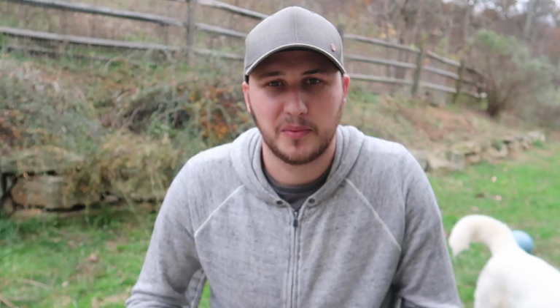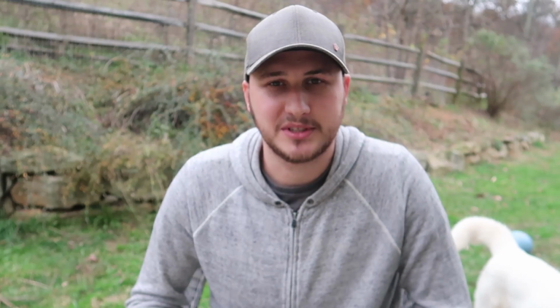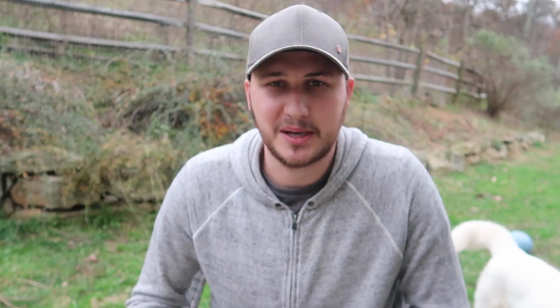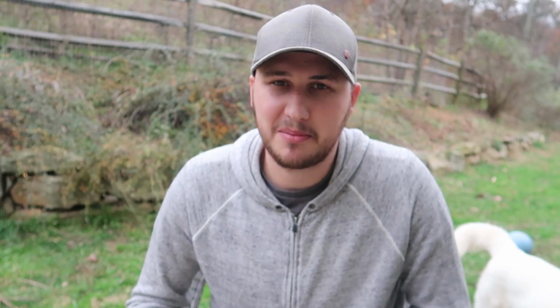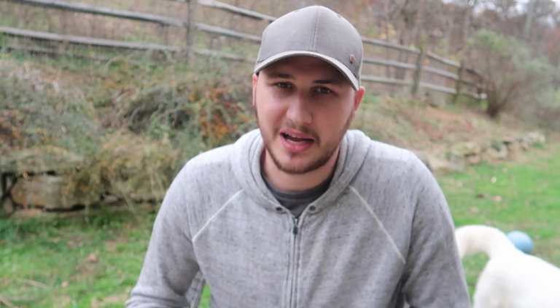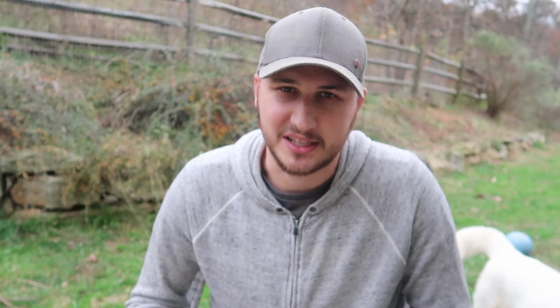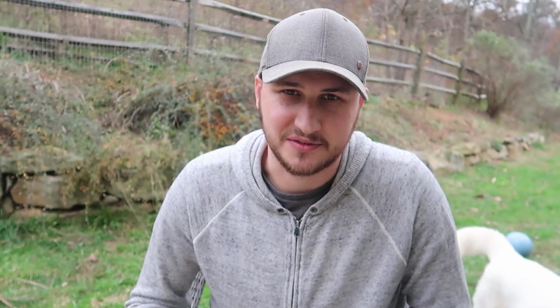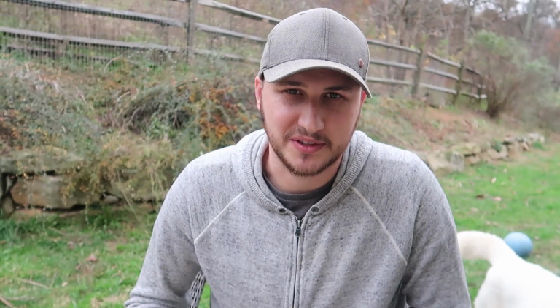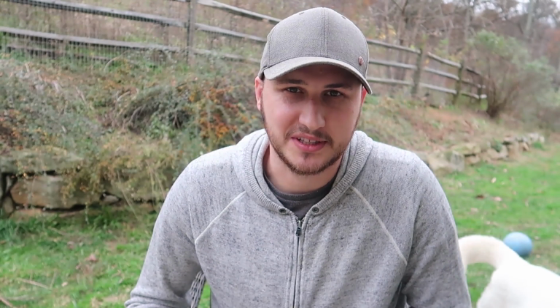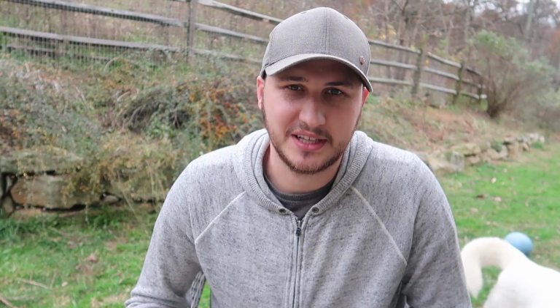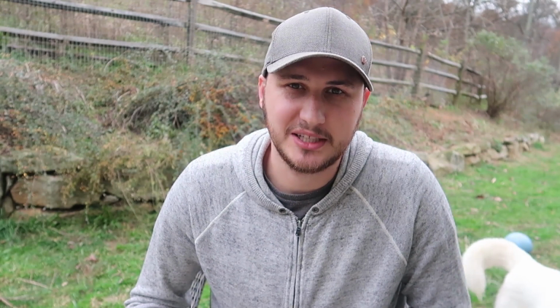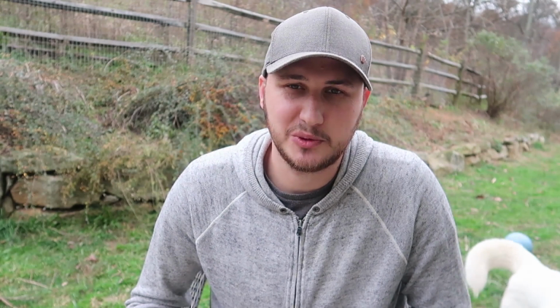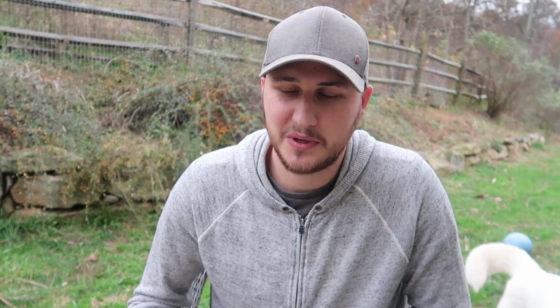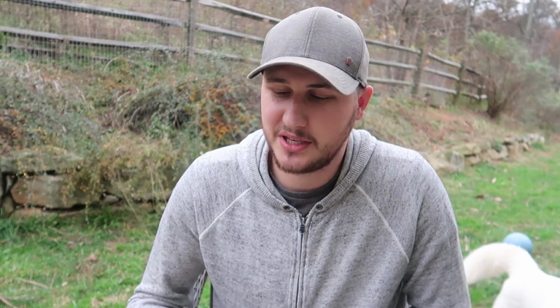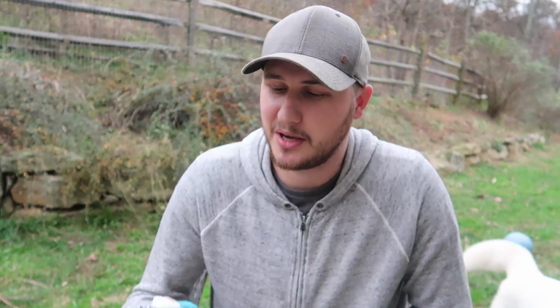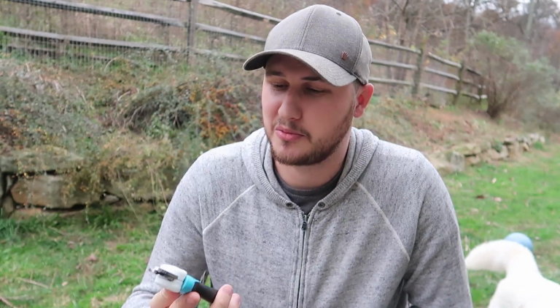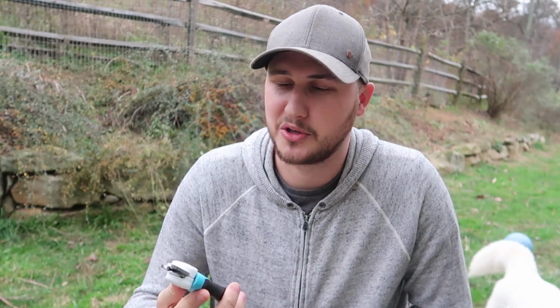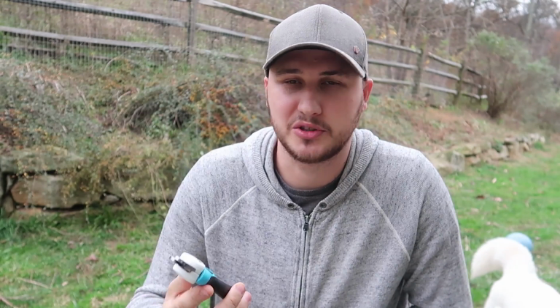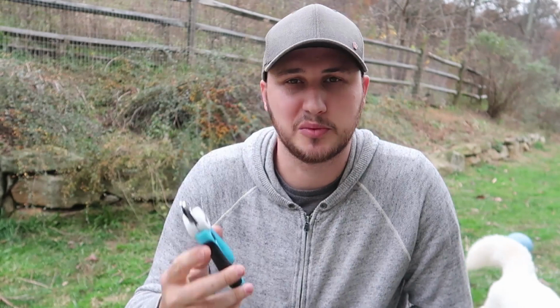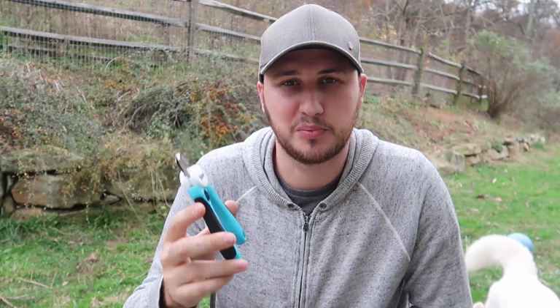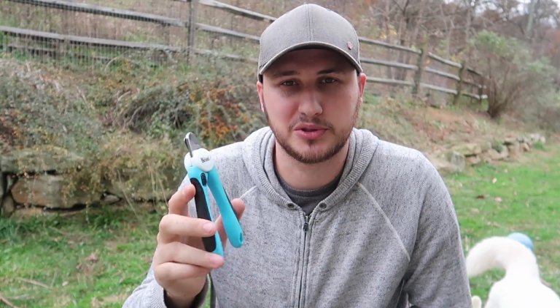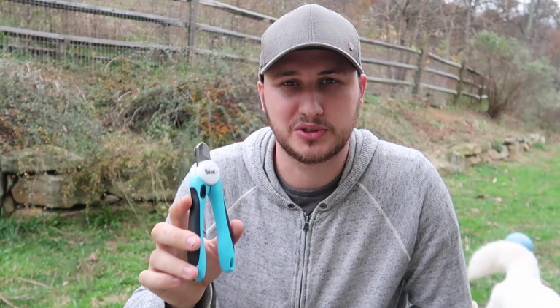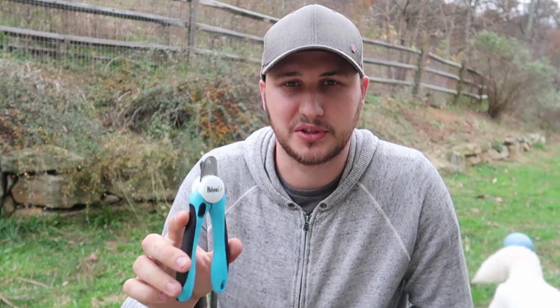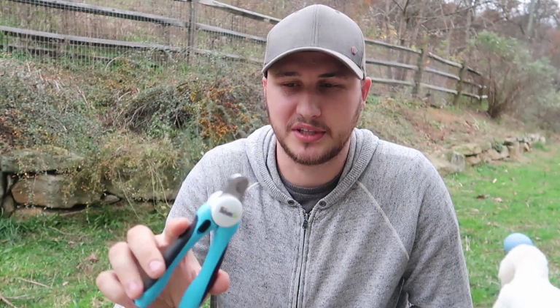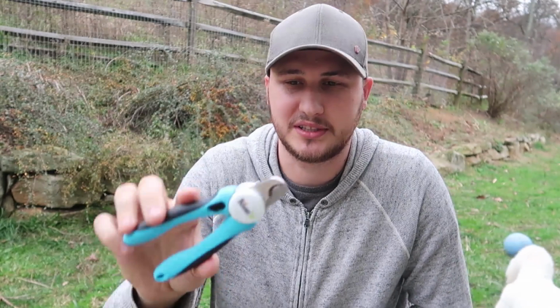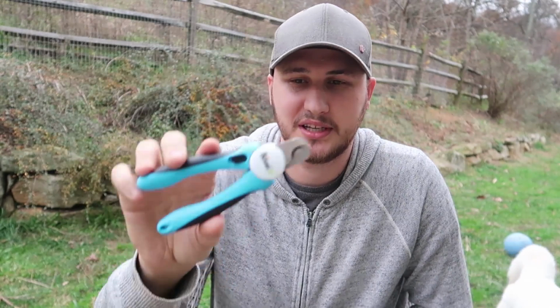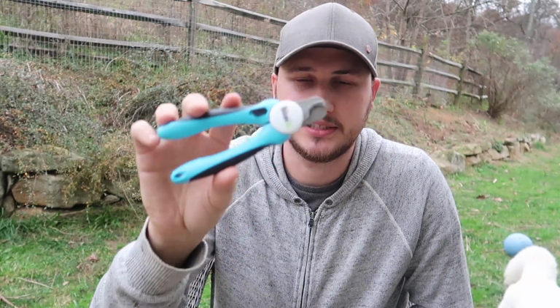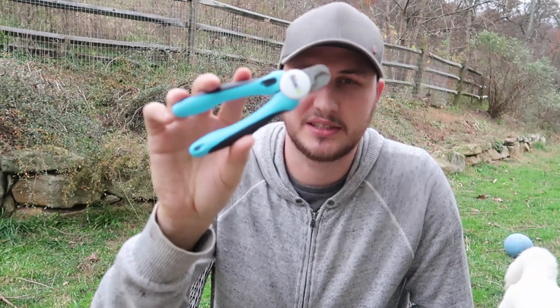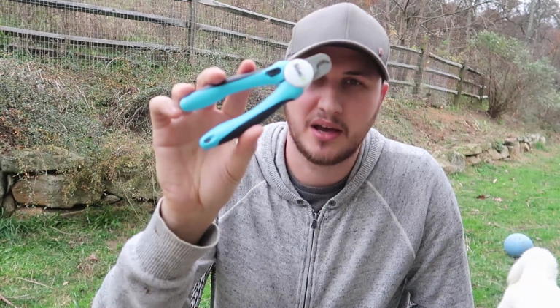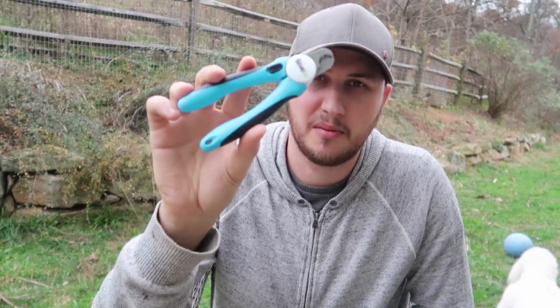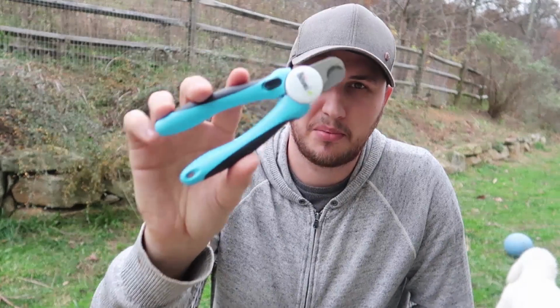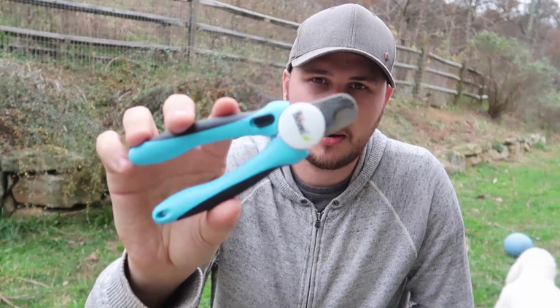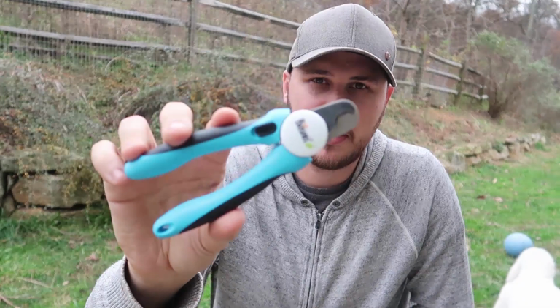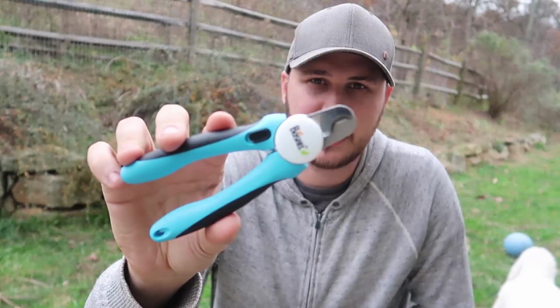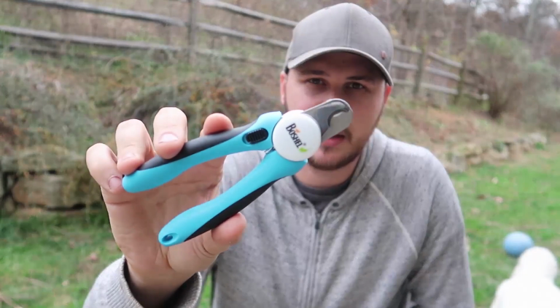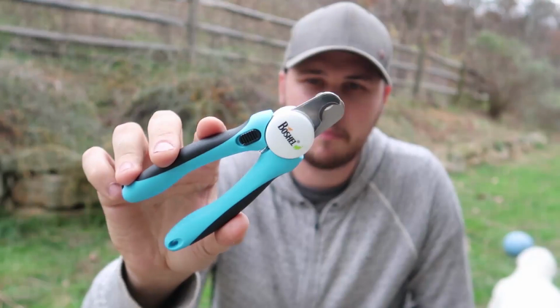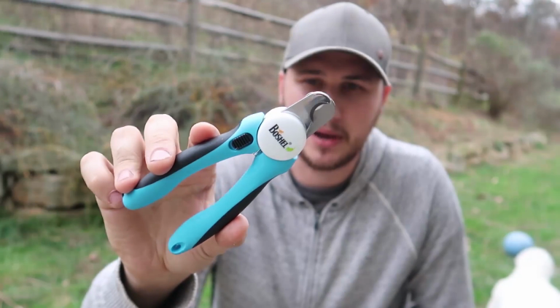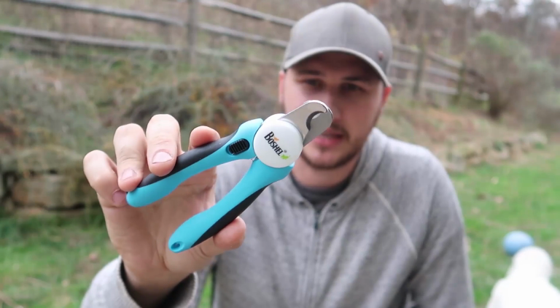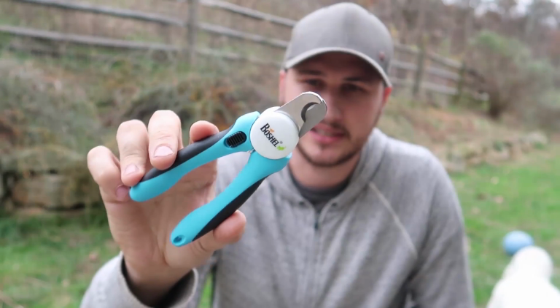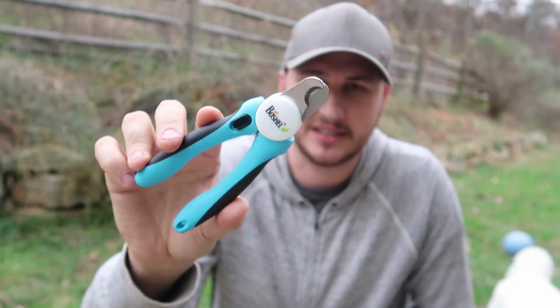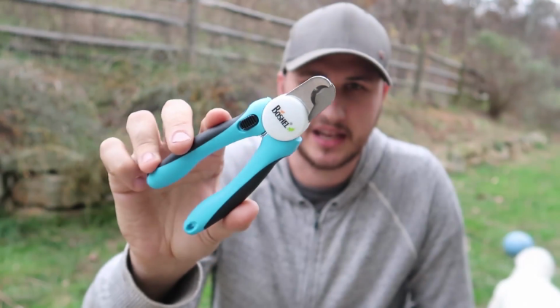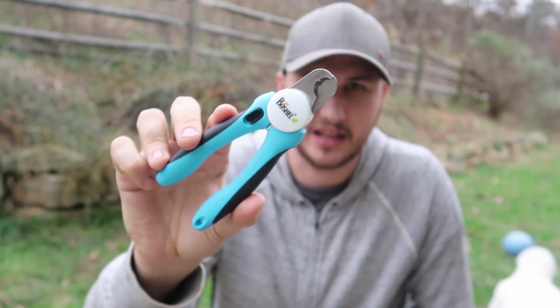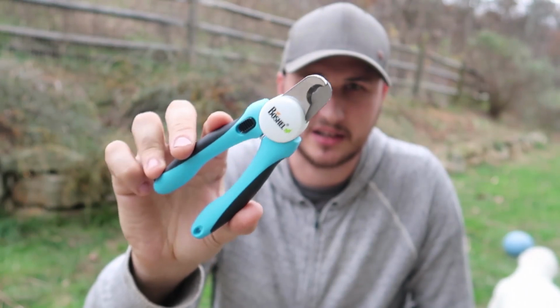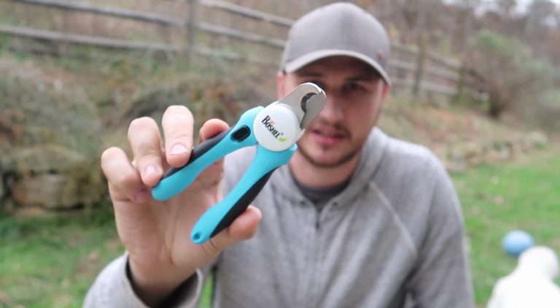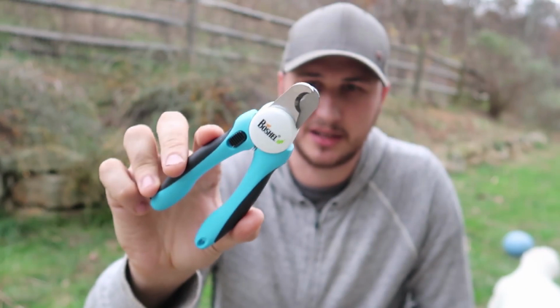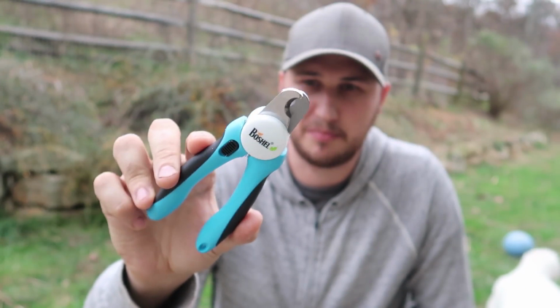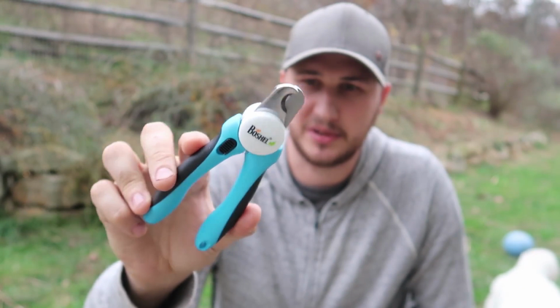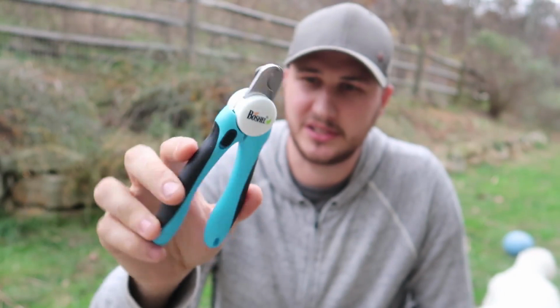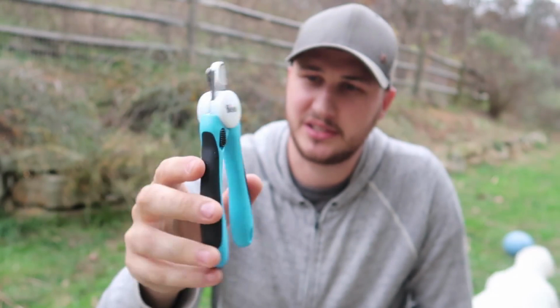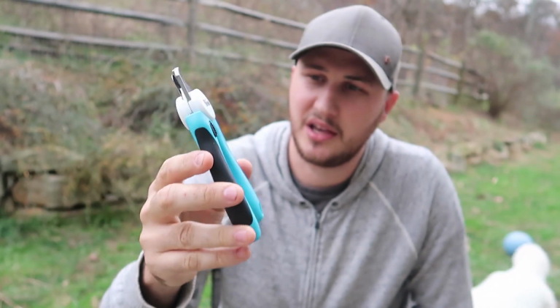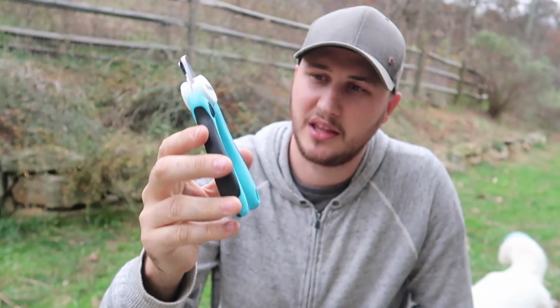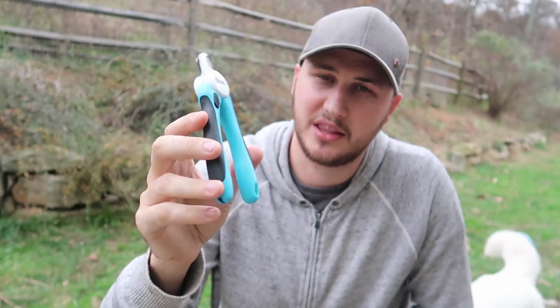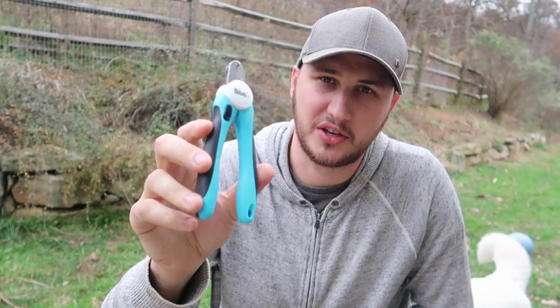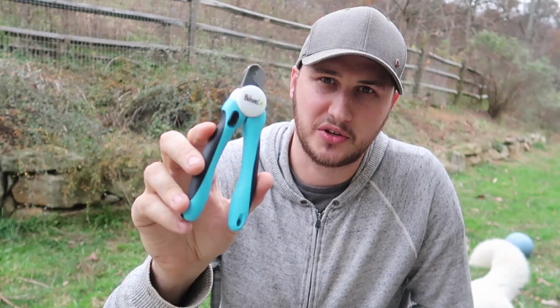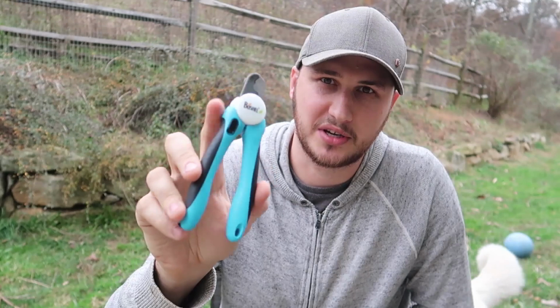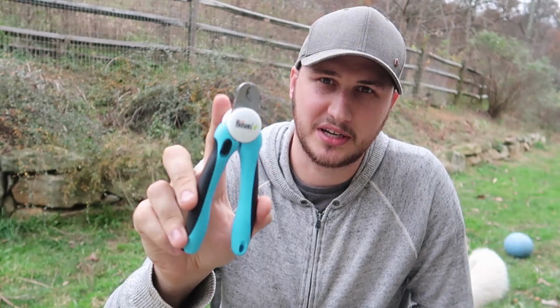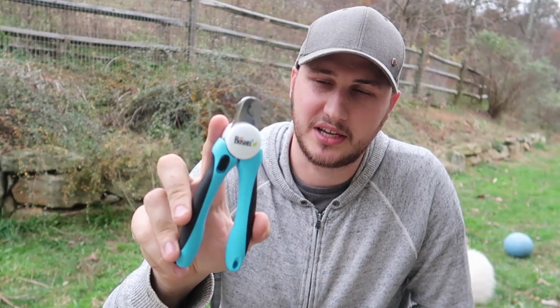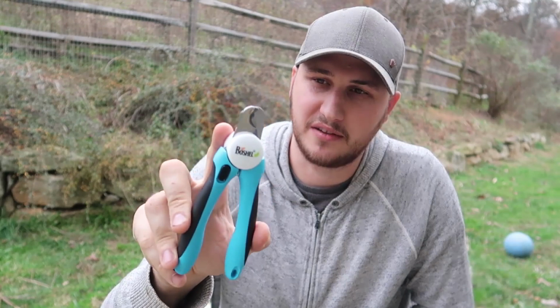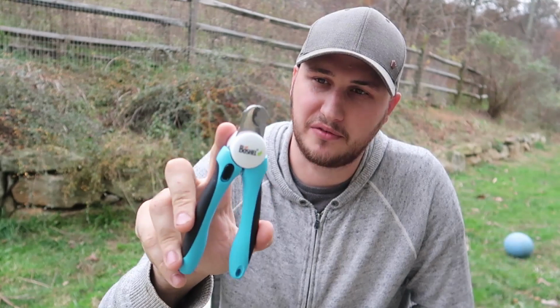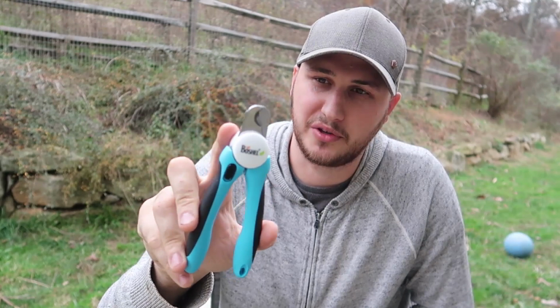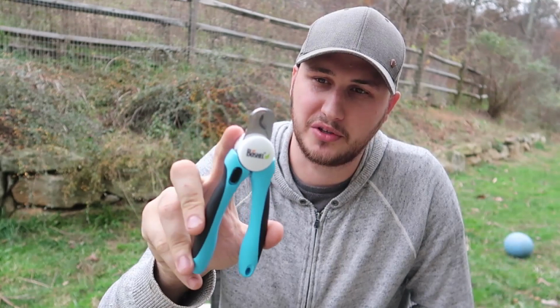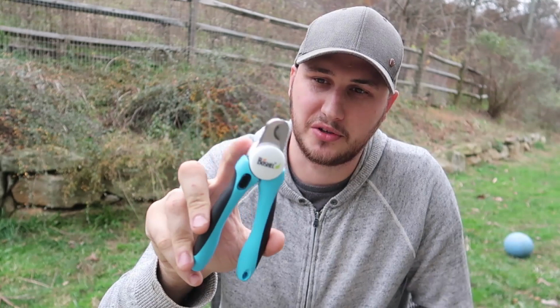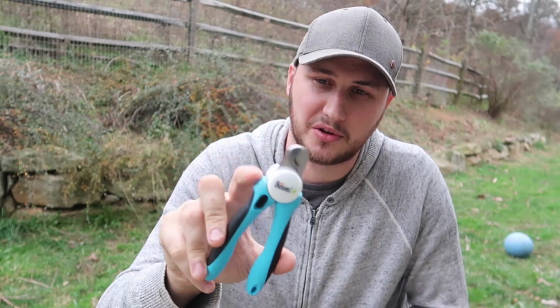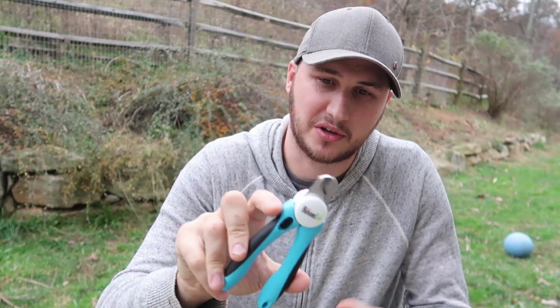What's up guys, for today's video I'm going to put to the test probably the best nail clippers that you can get for your dog.